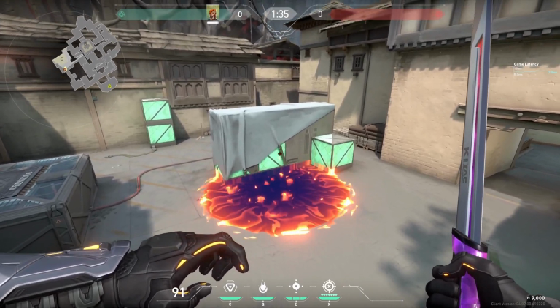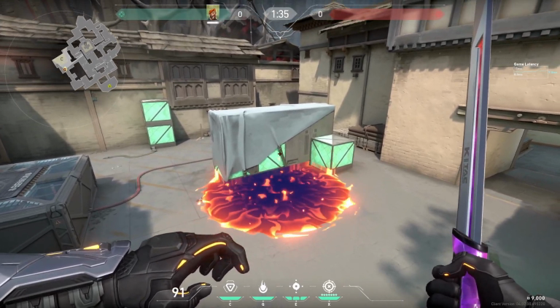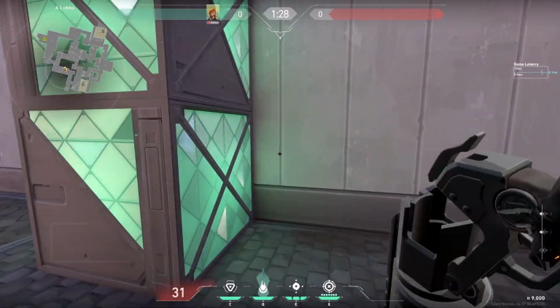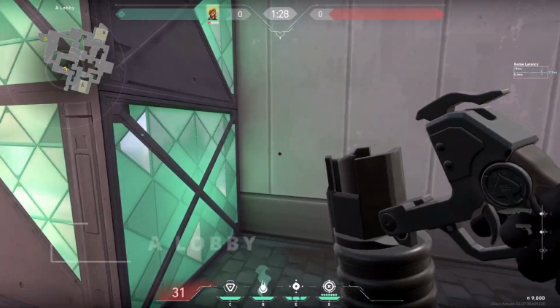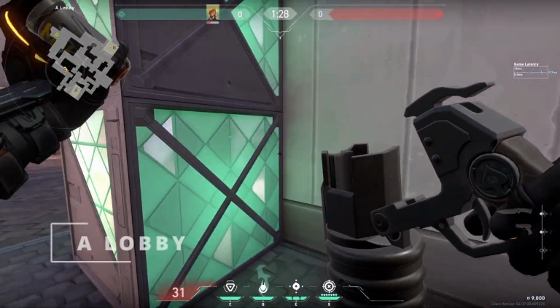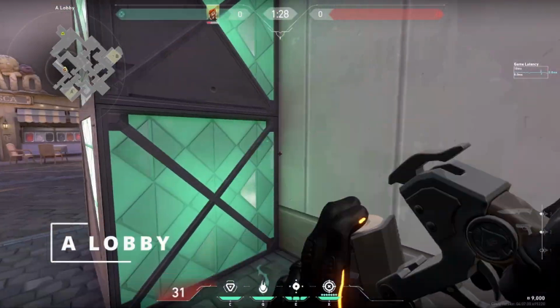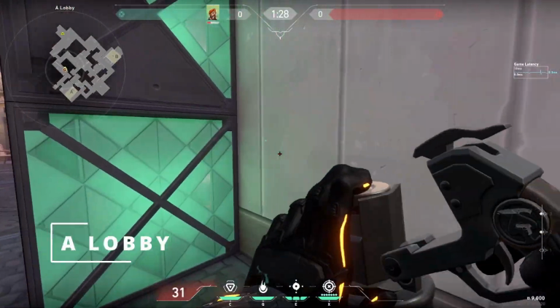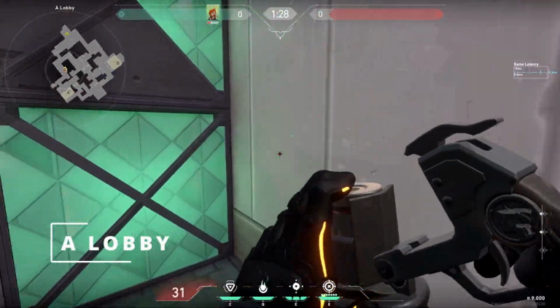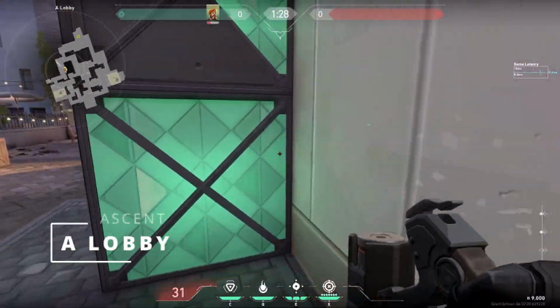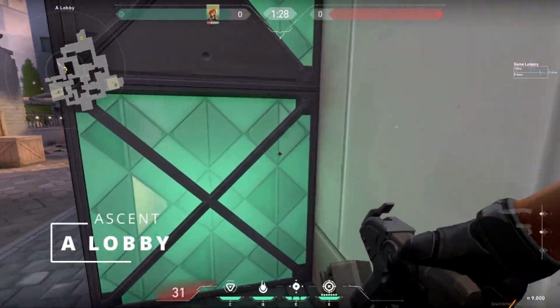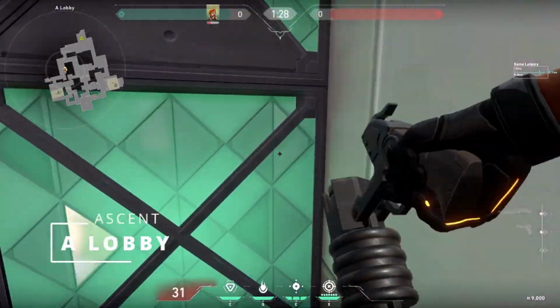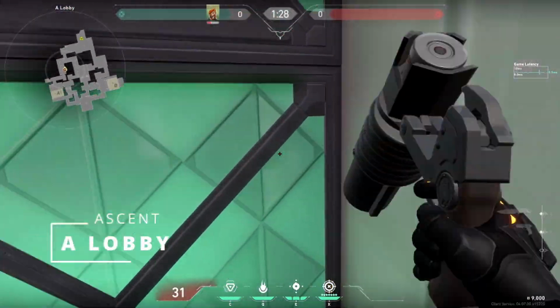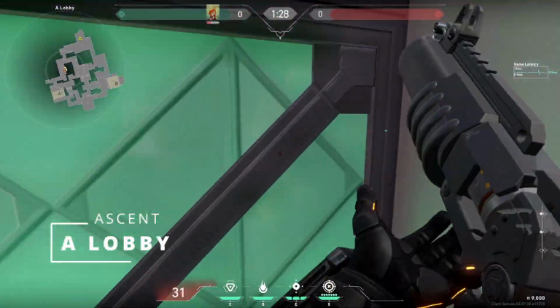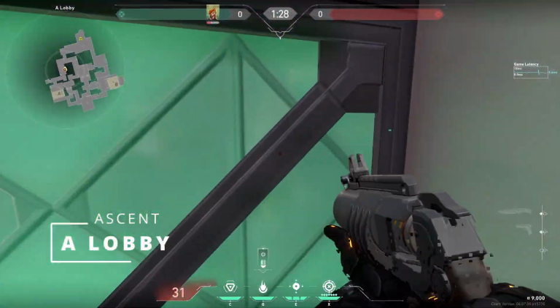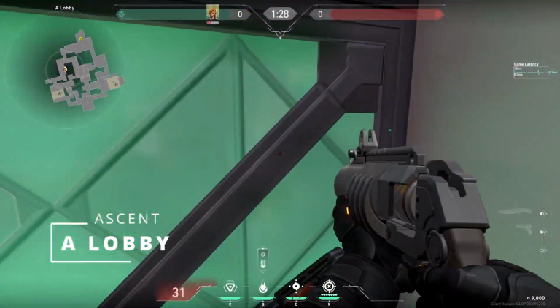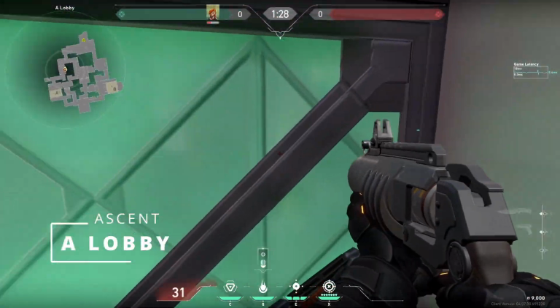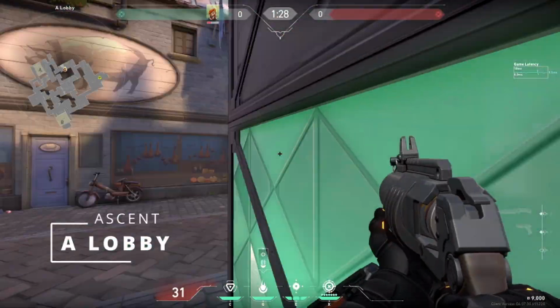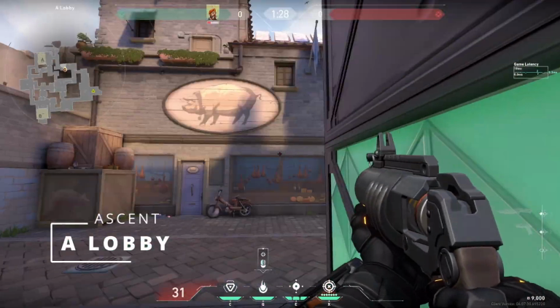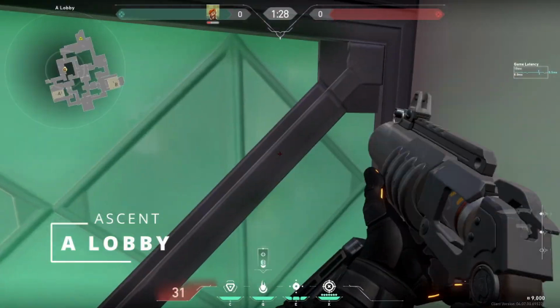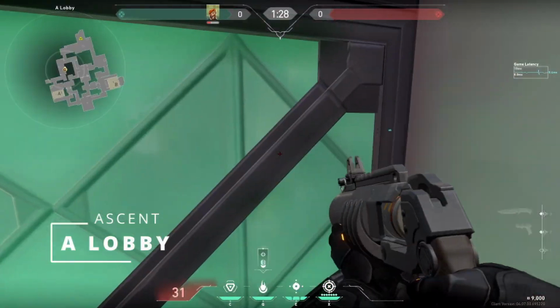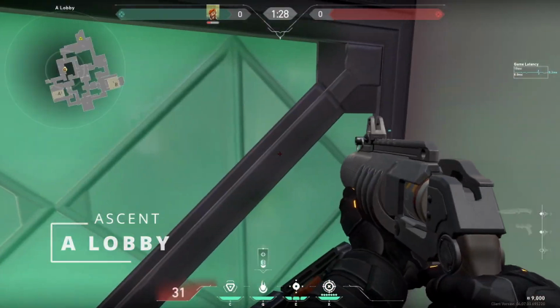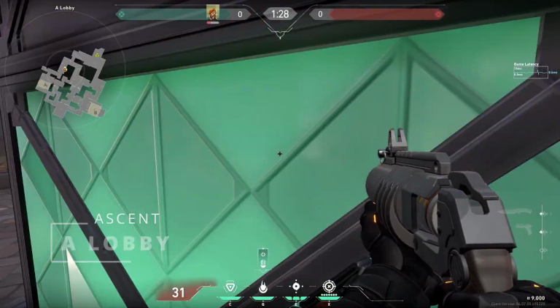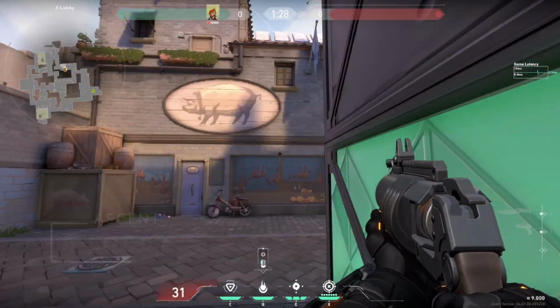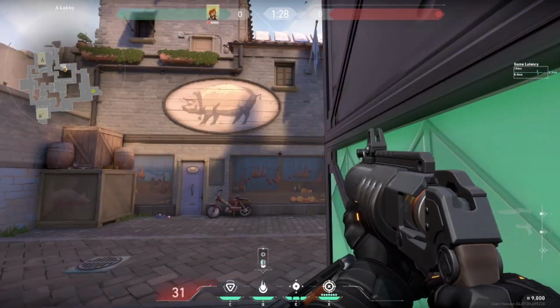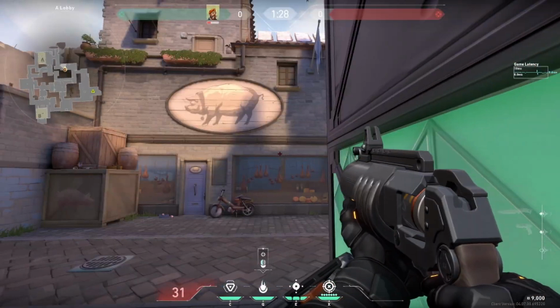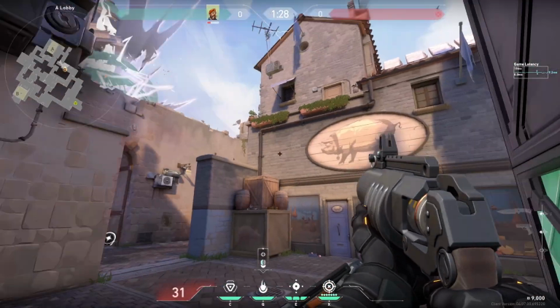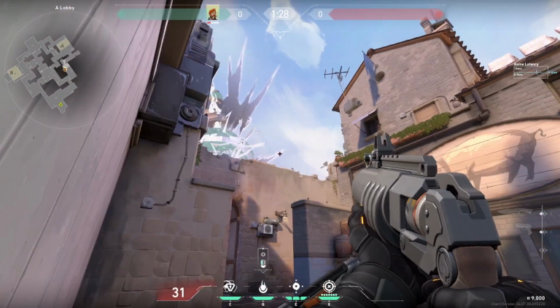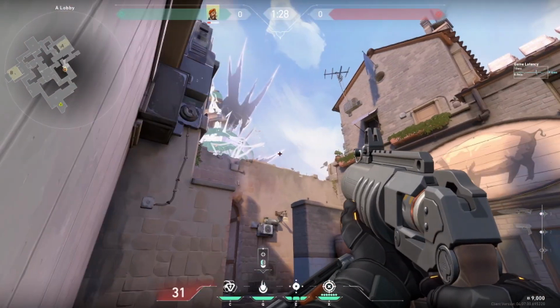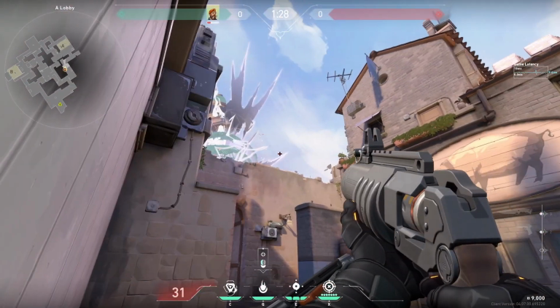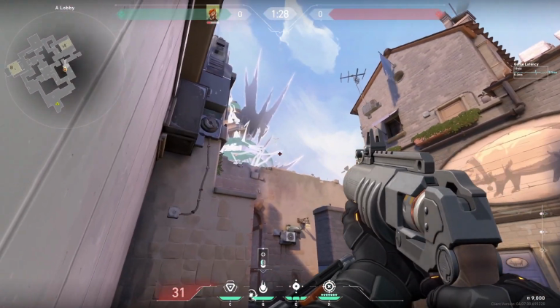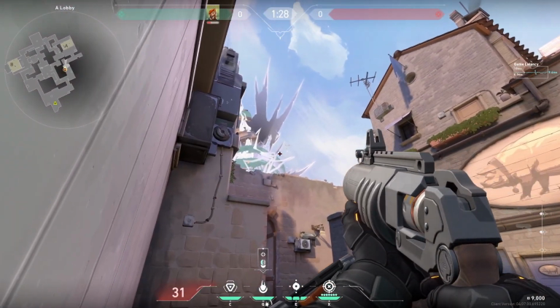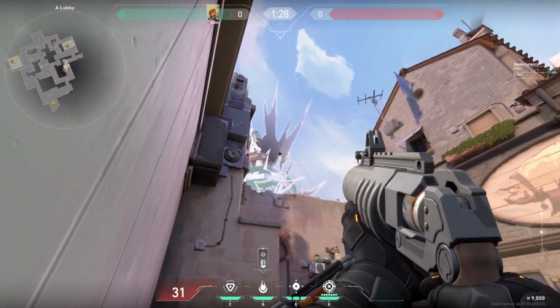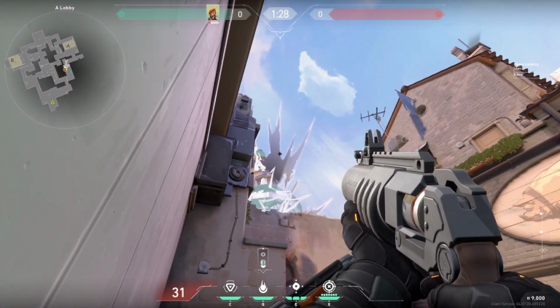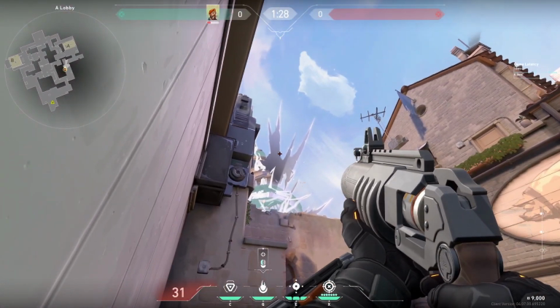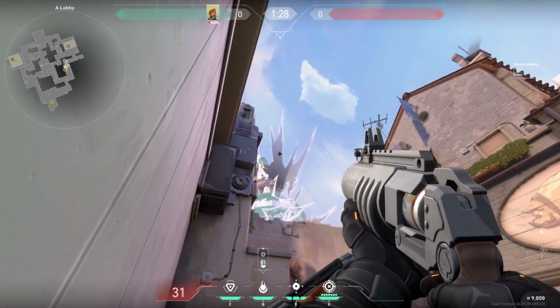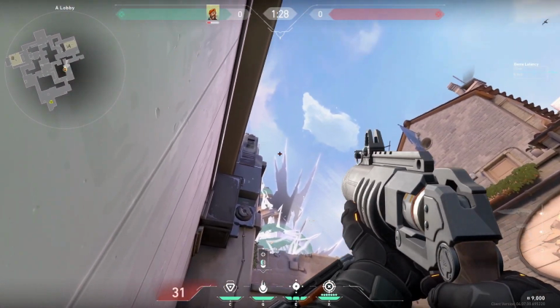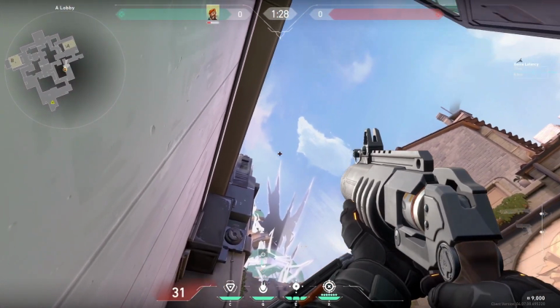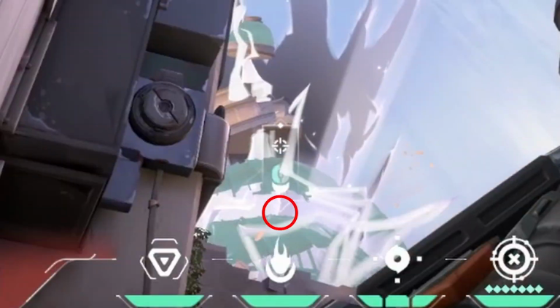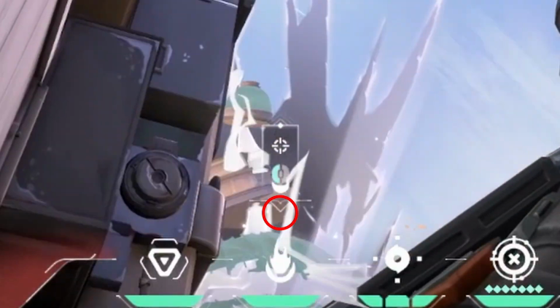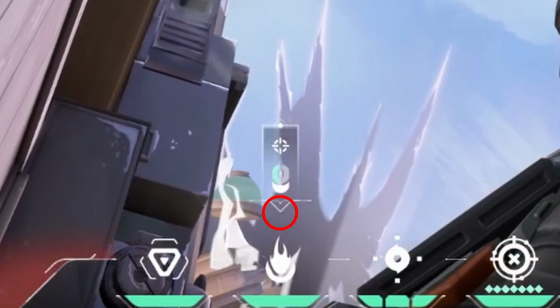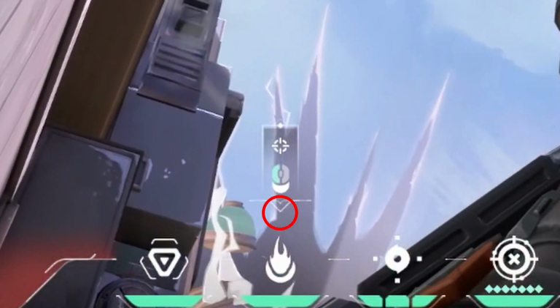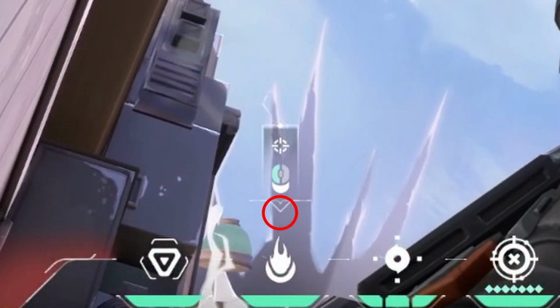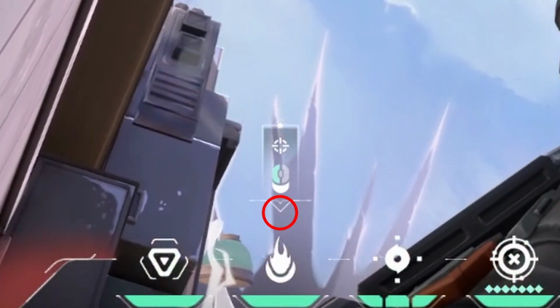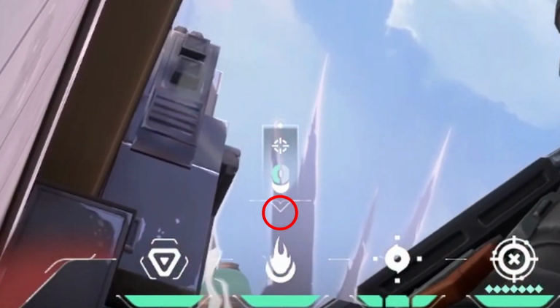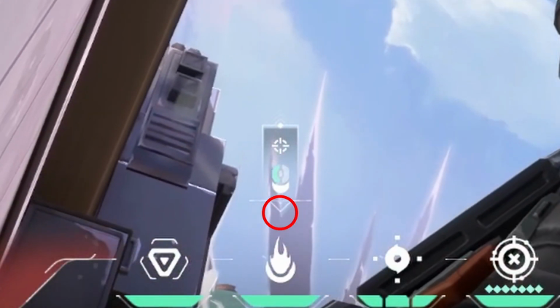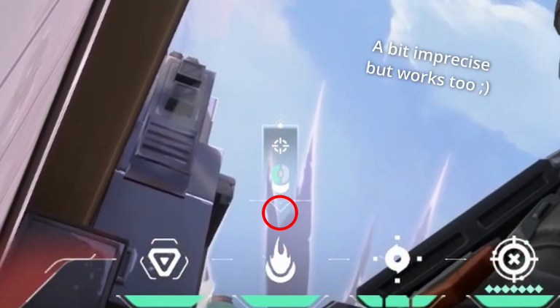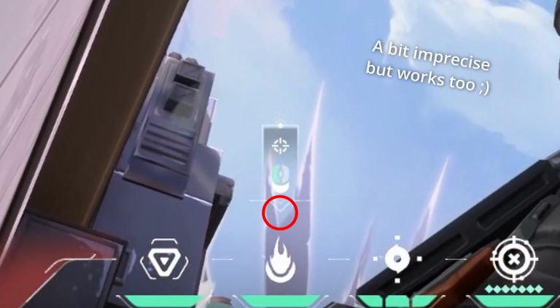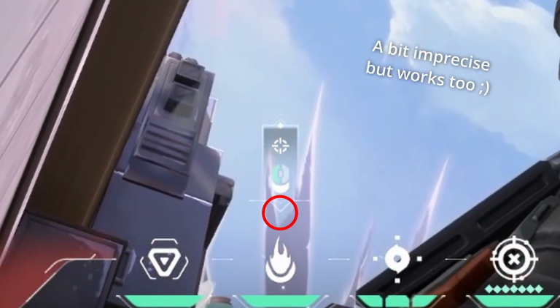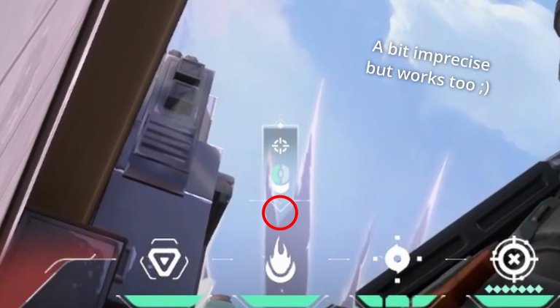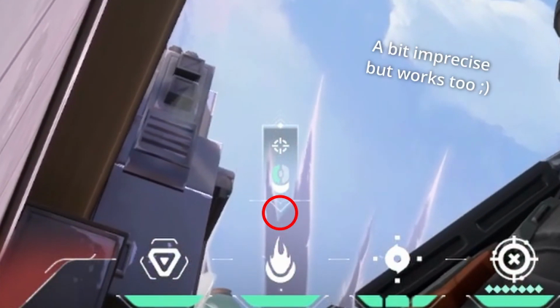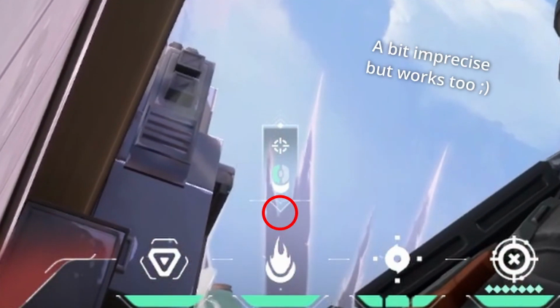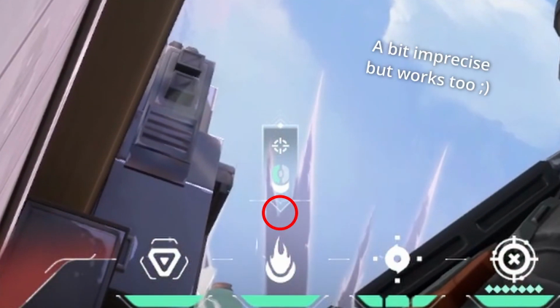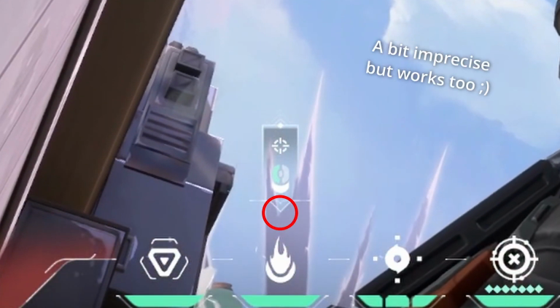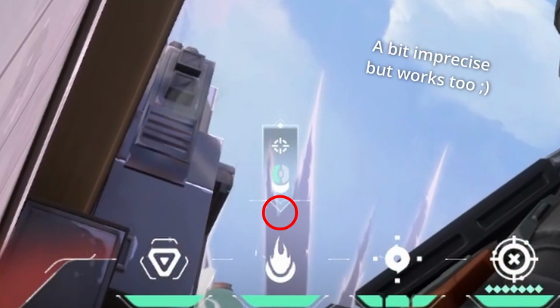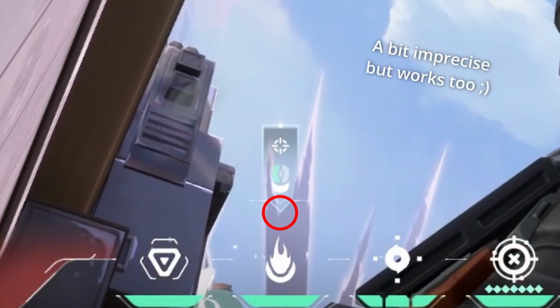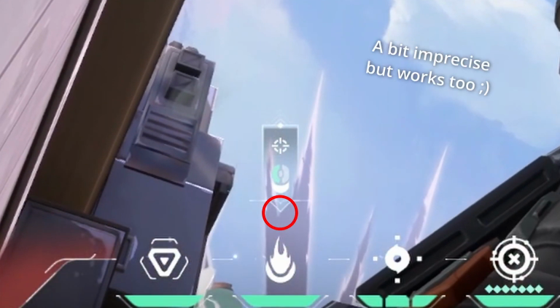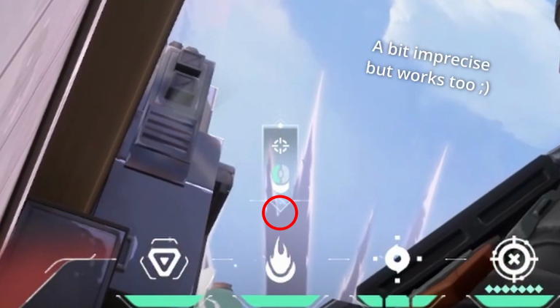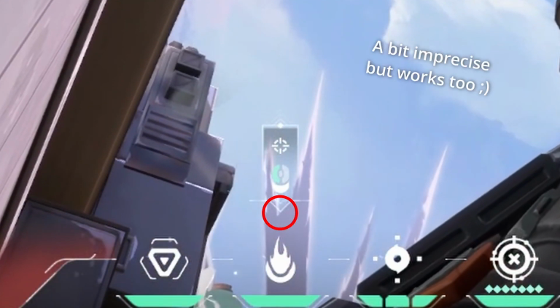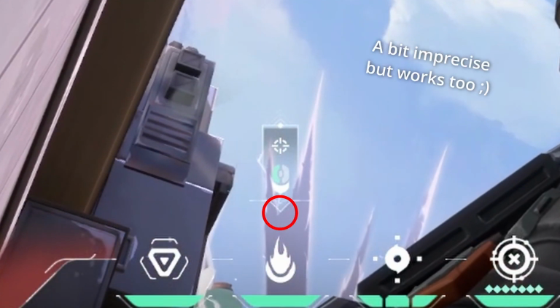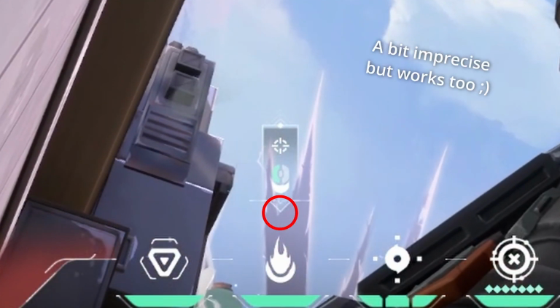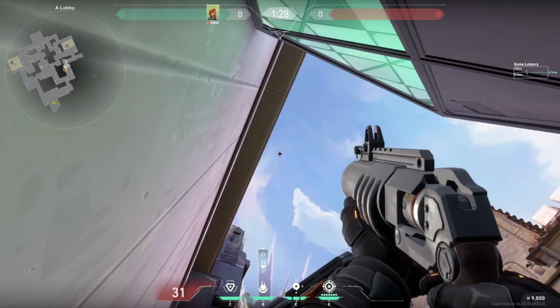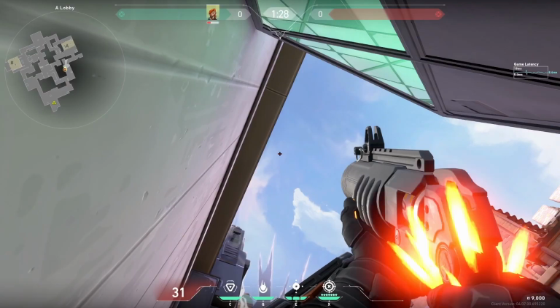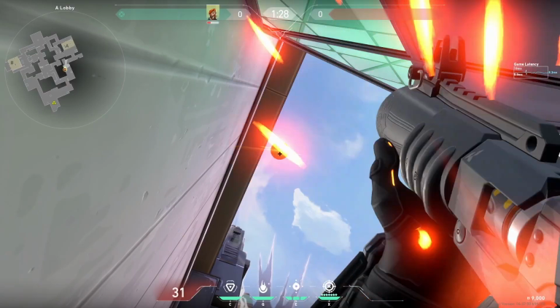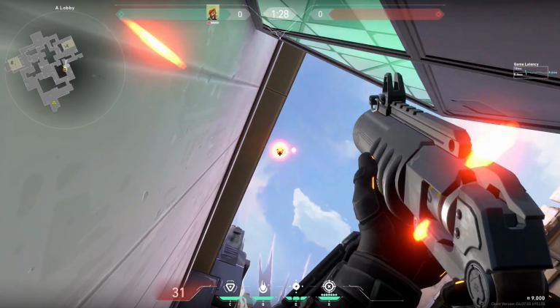Now on Ascent, go to this corner on these boxes on A lobby. Now place this part of this icon in the middle of the two rifts.